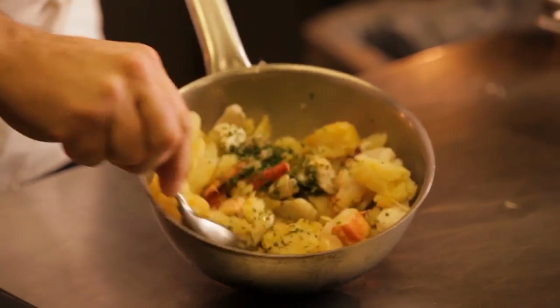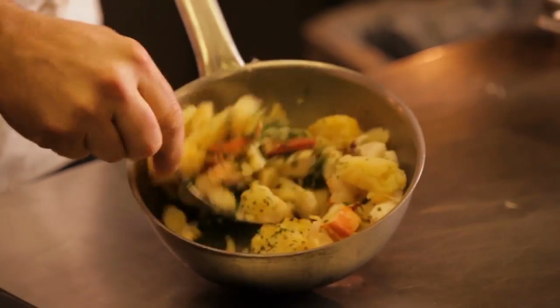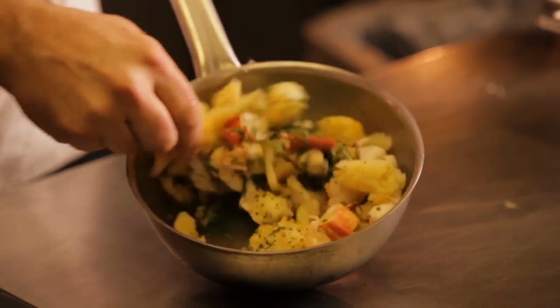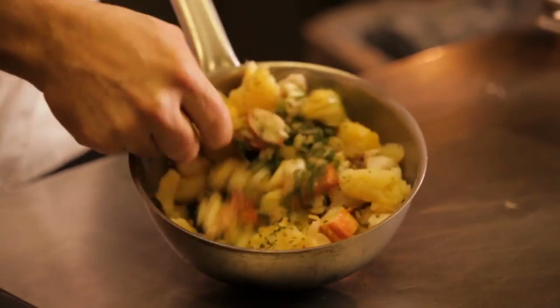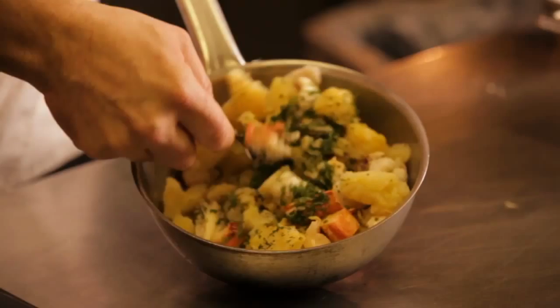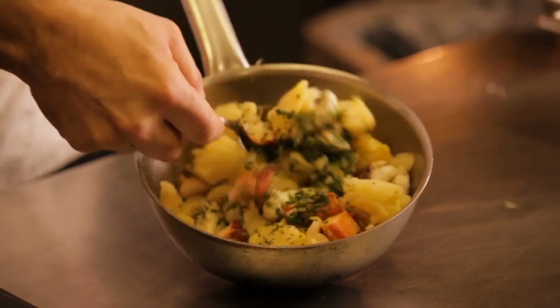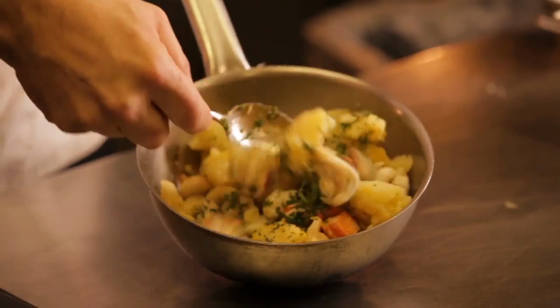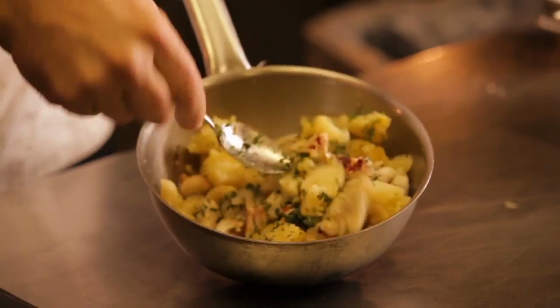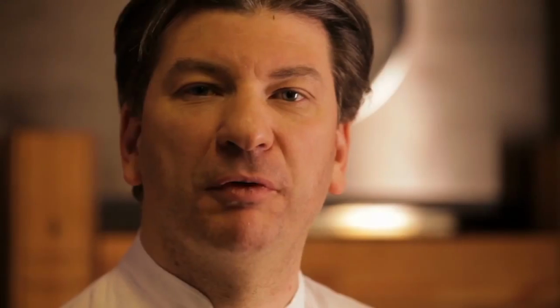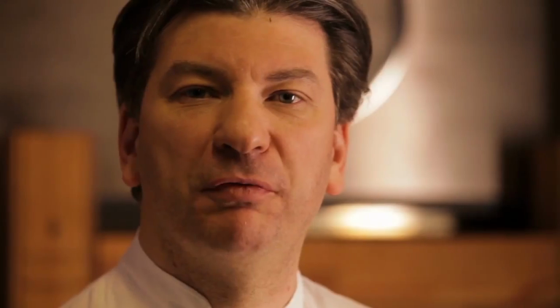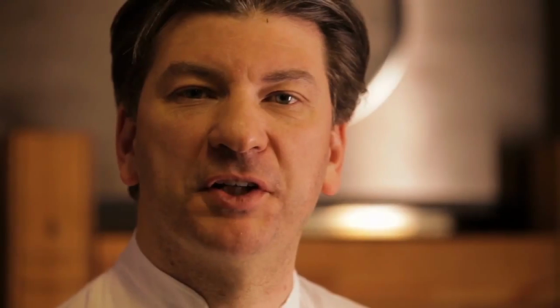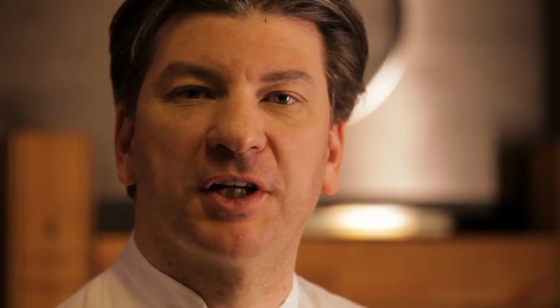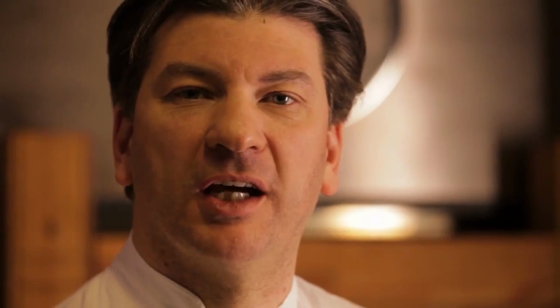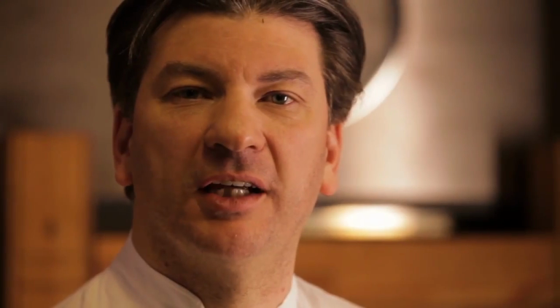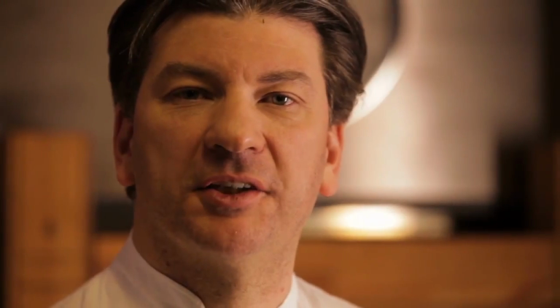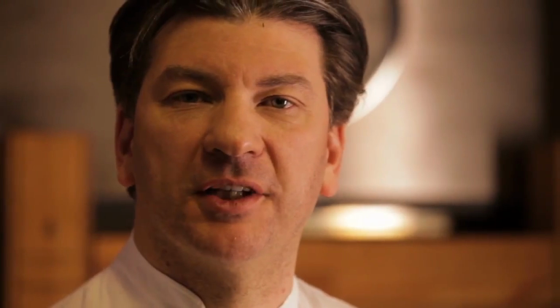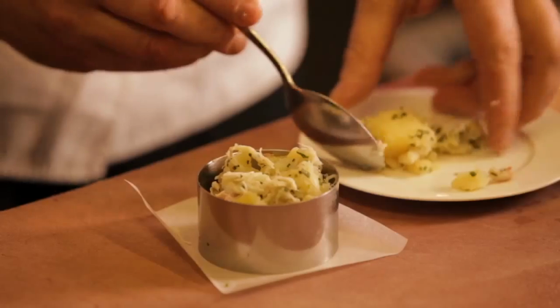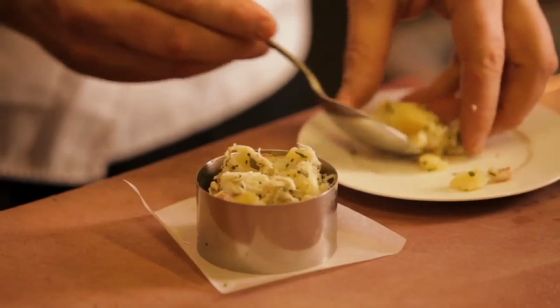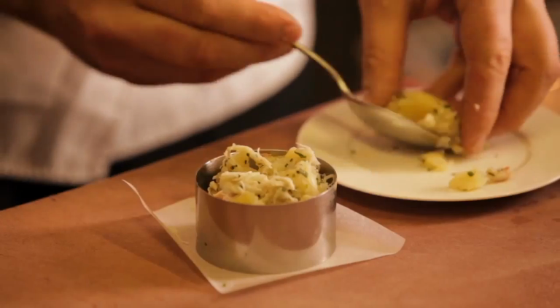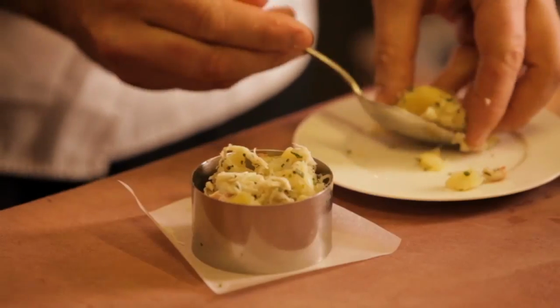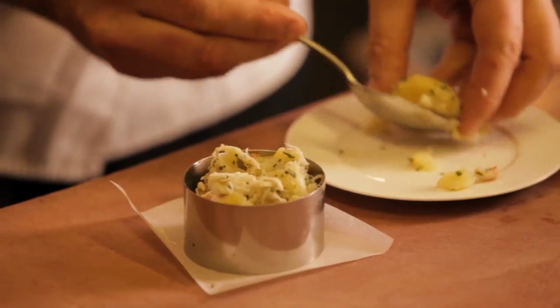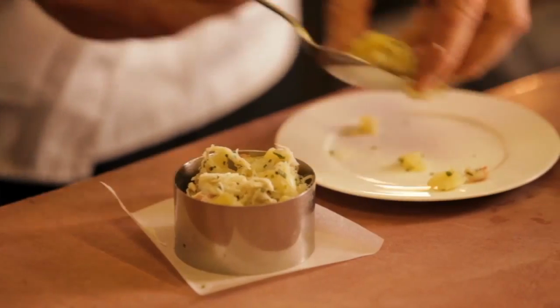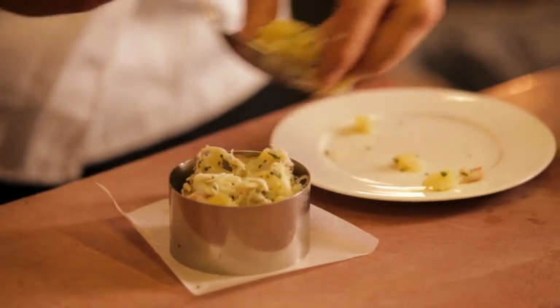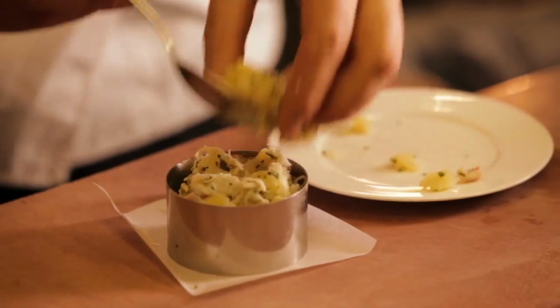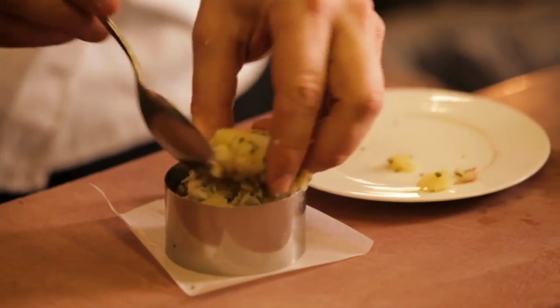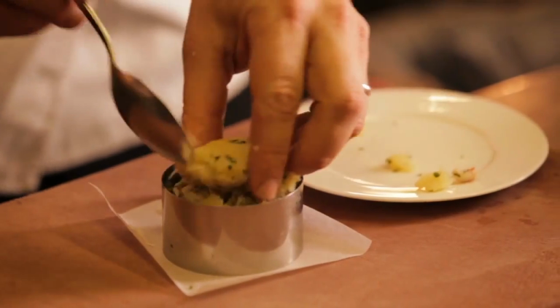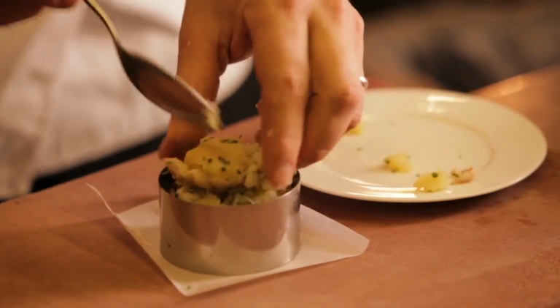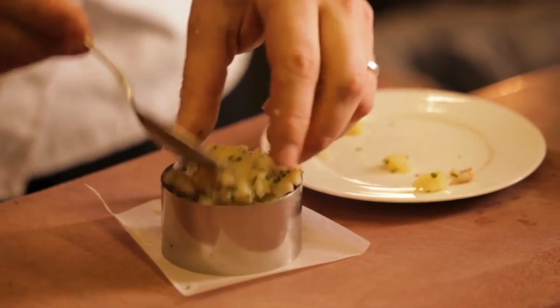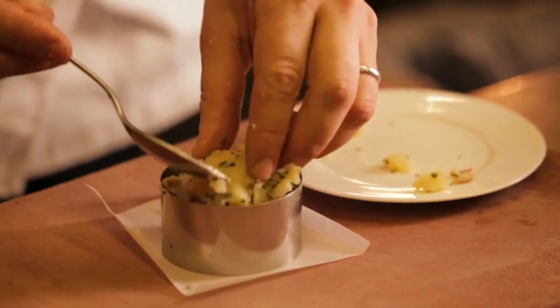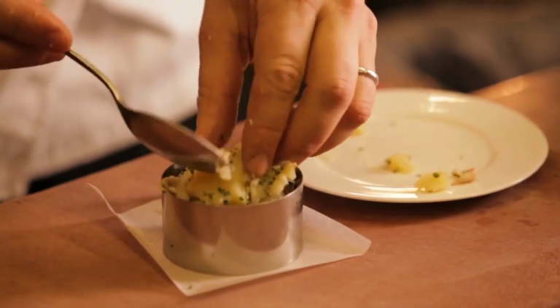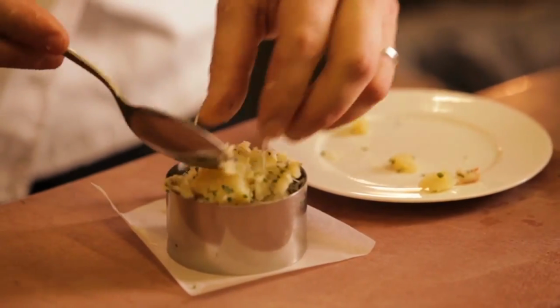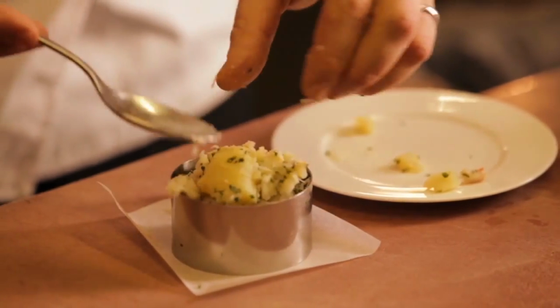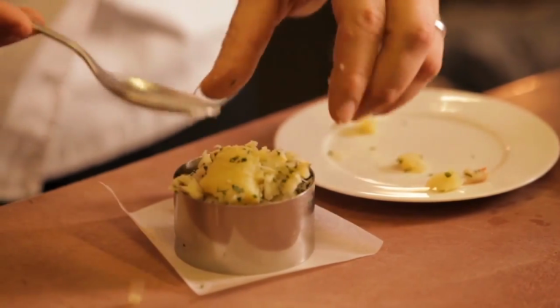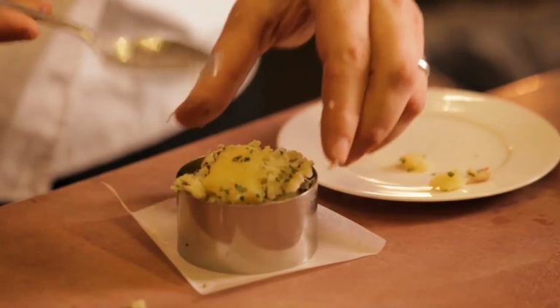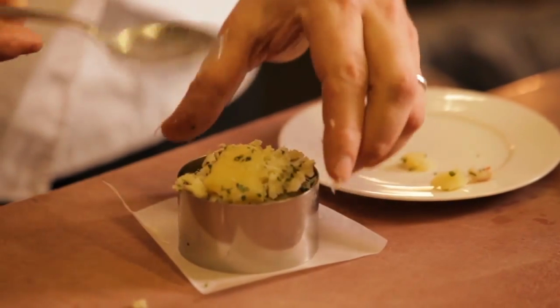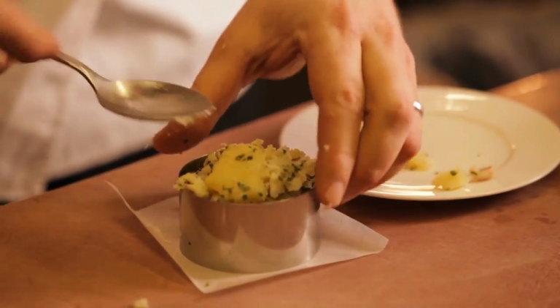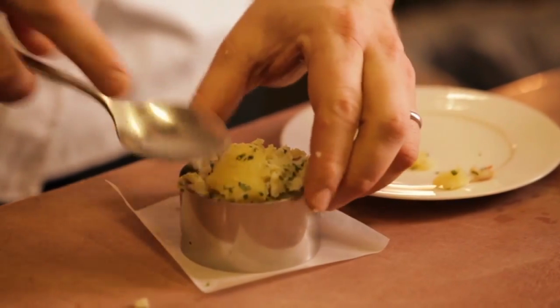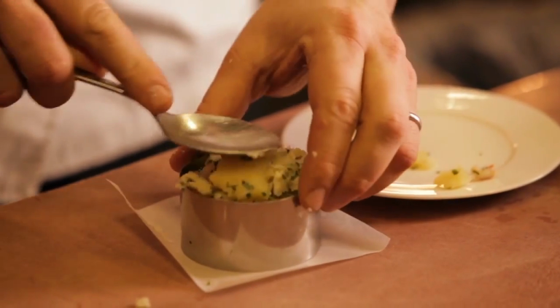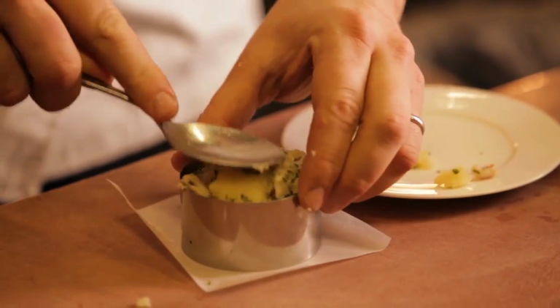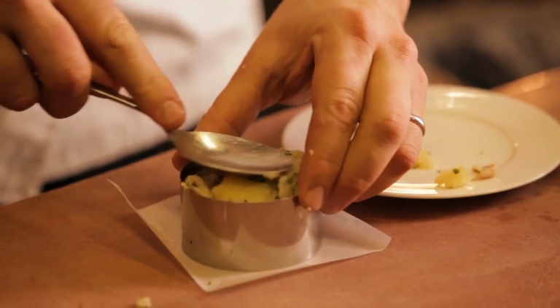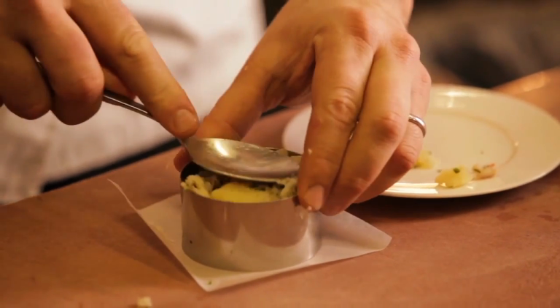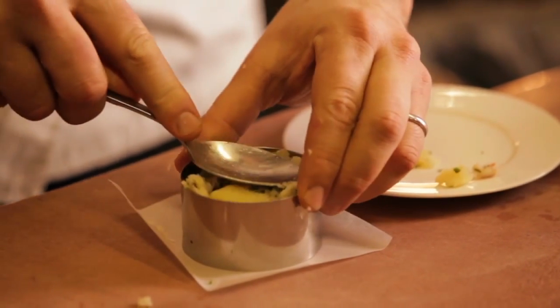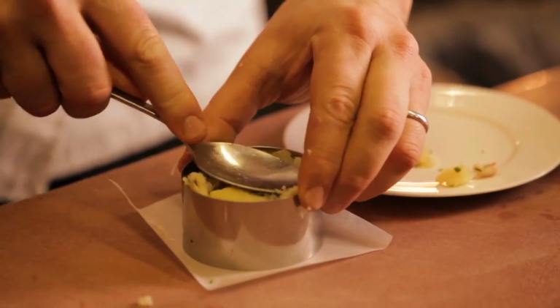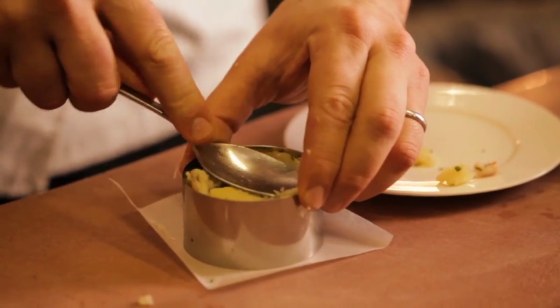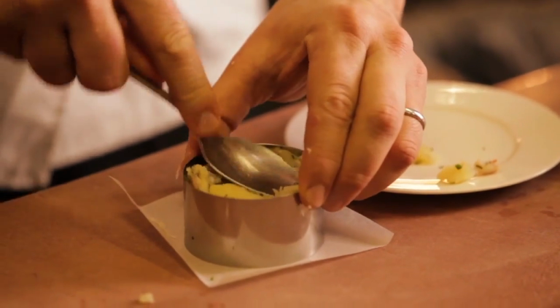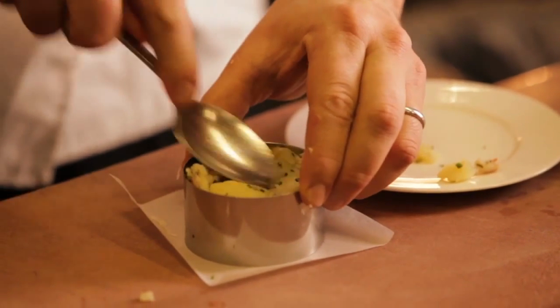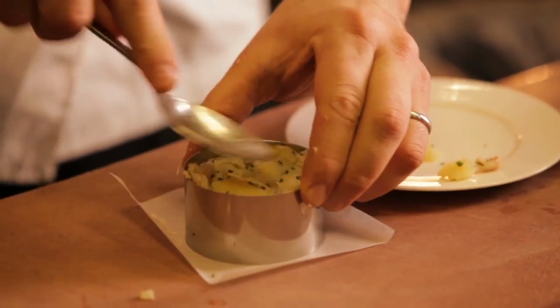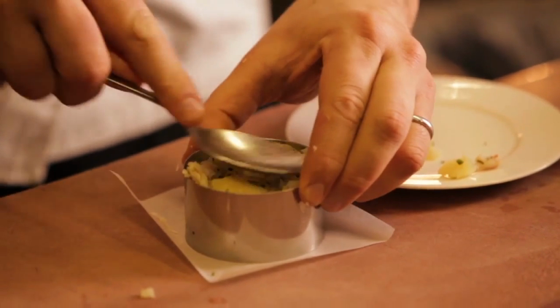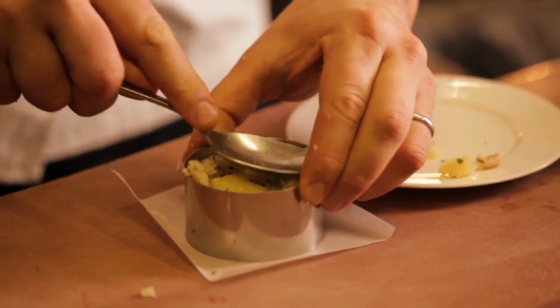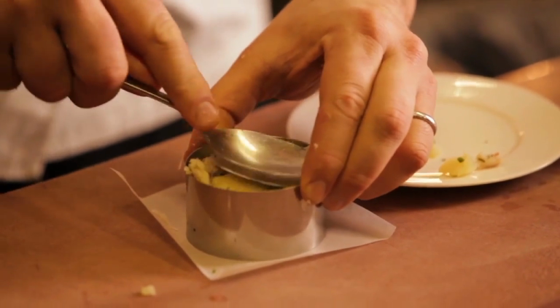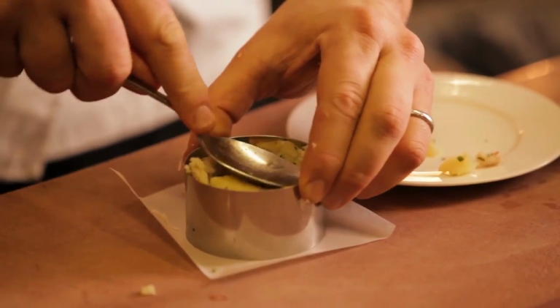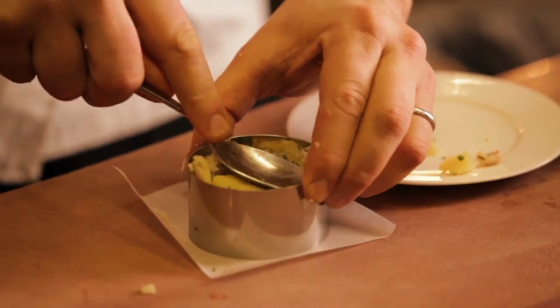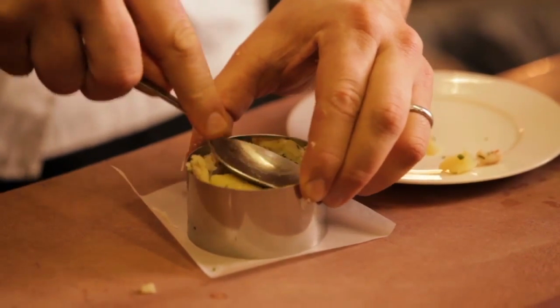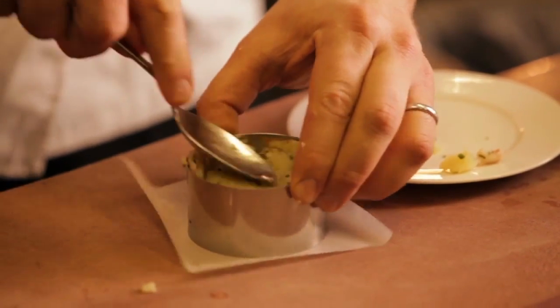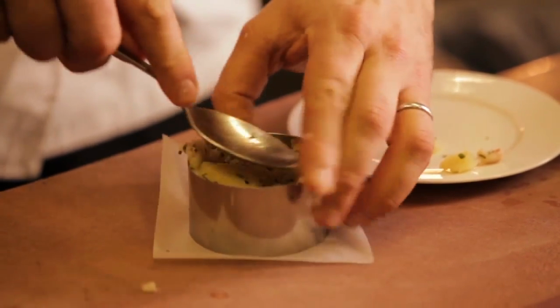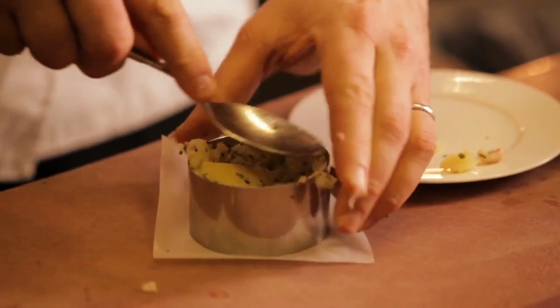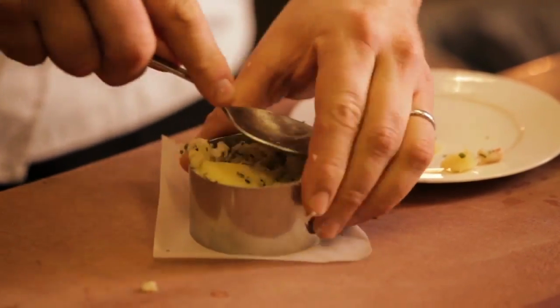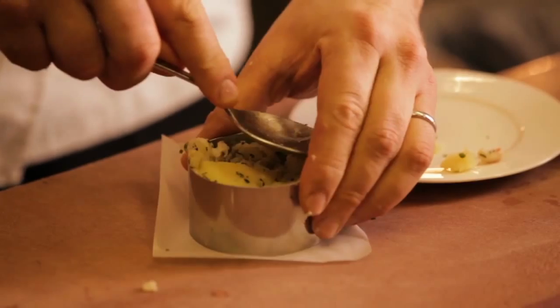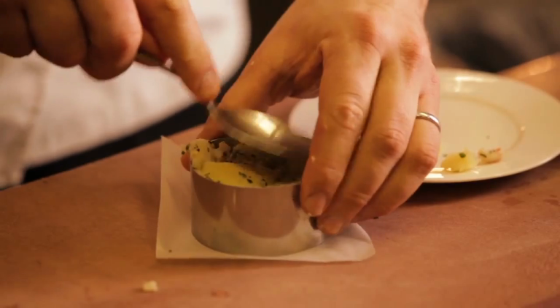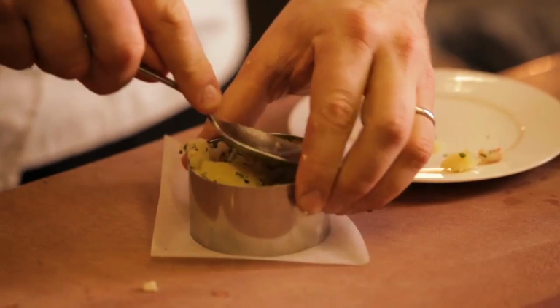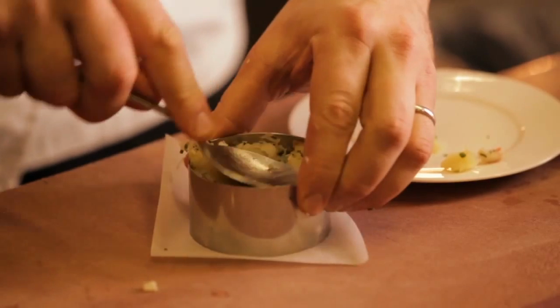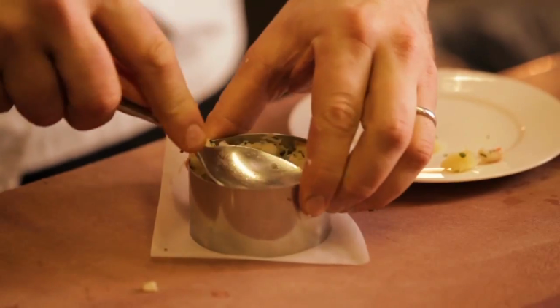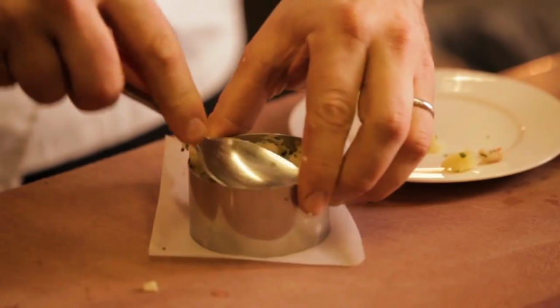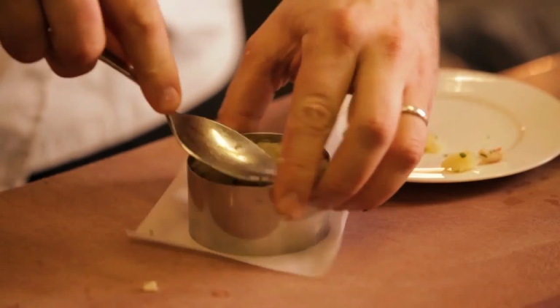I'm just going to form the fish cakes in a mould and just press the mixture down to form a nice cake that will hold together.